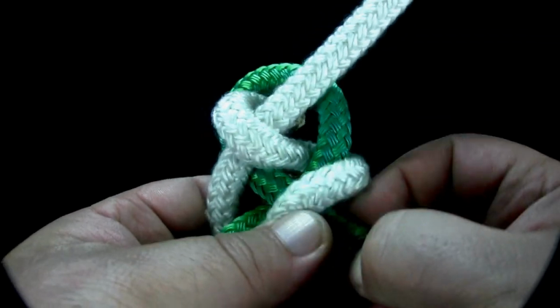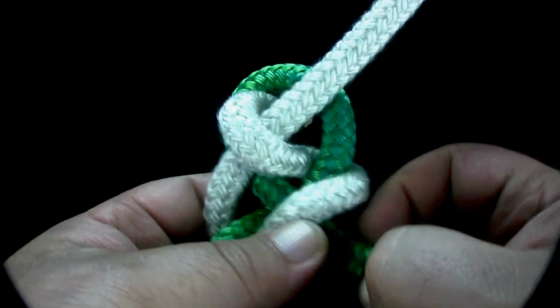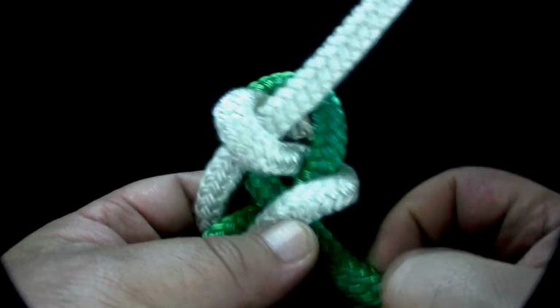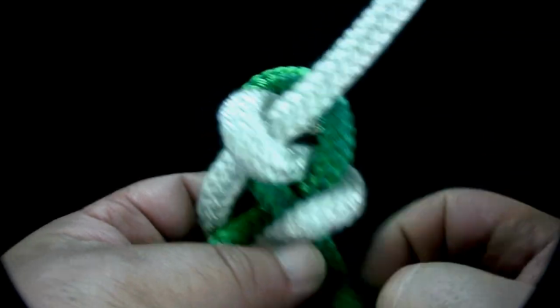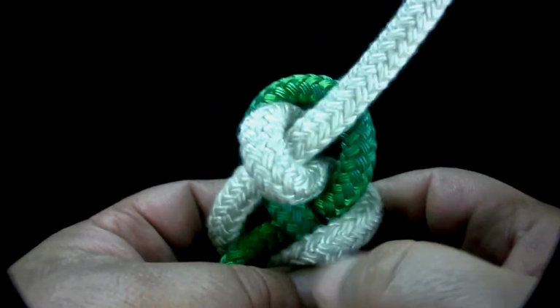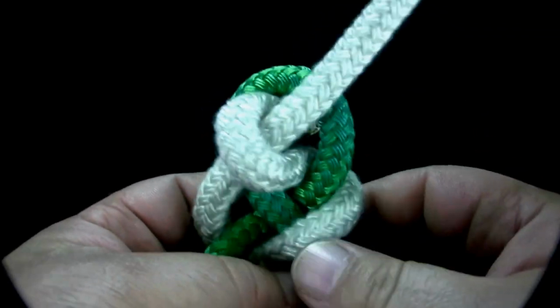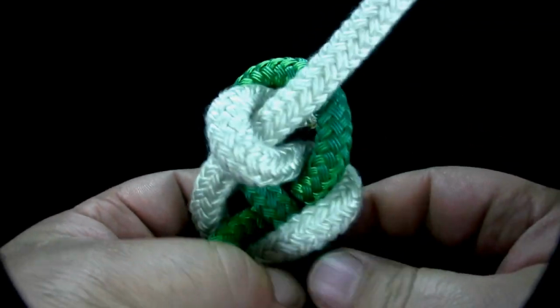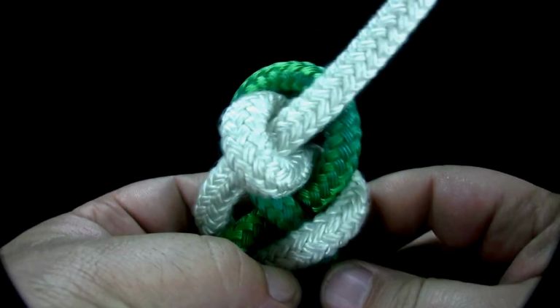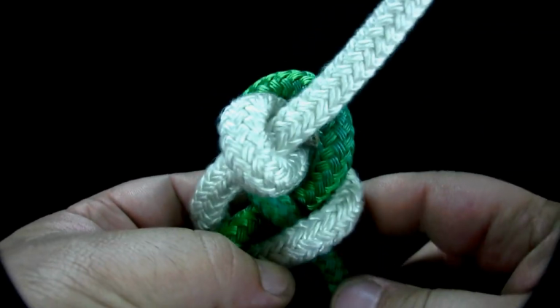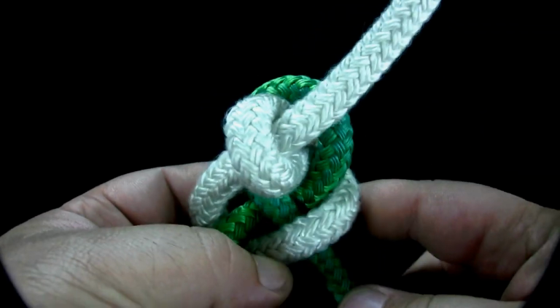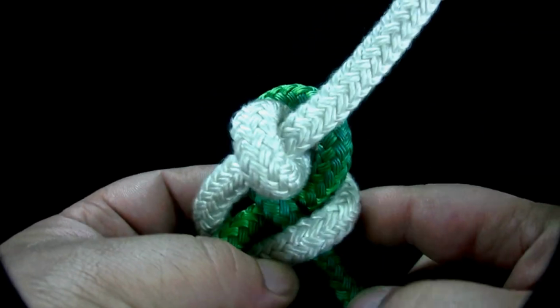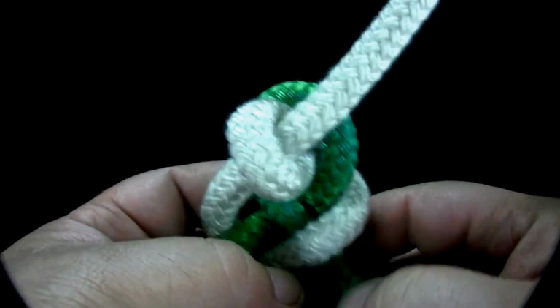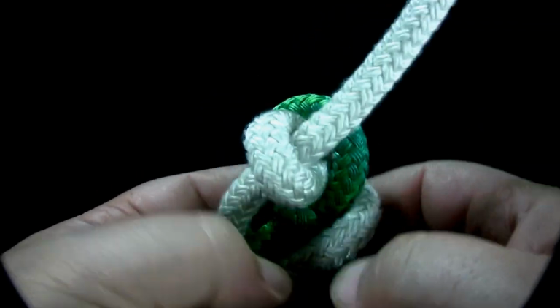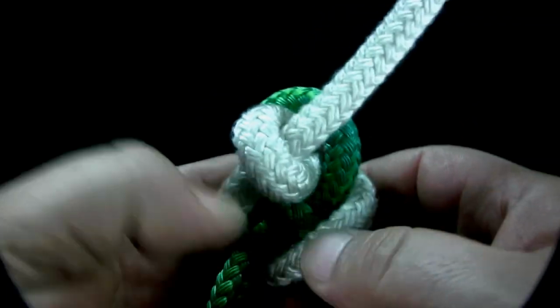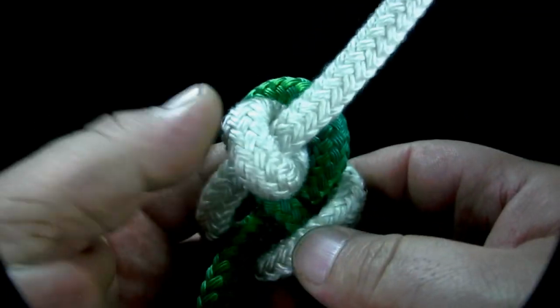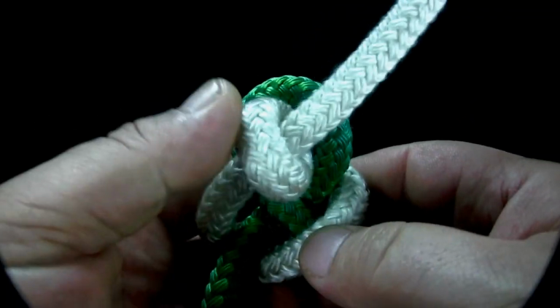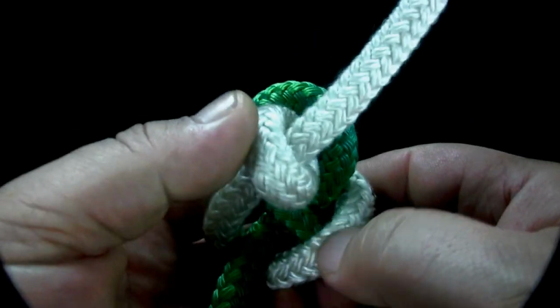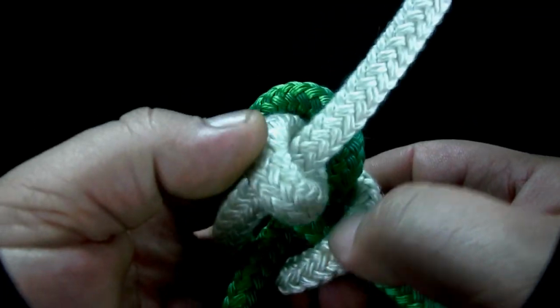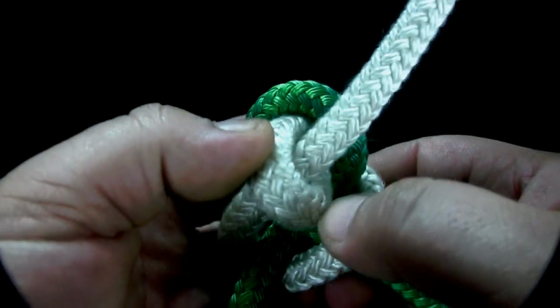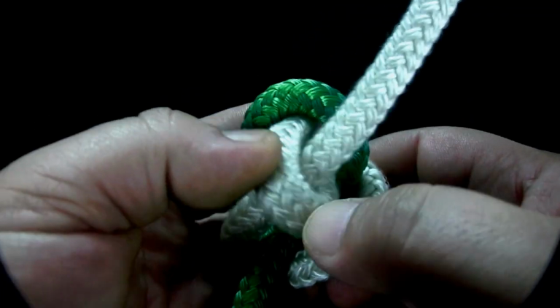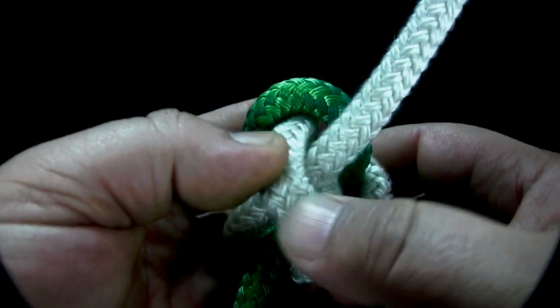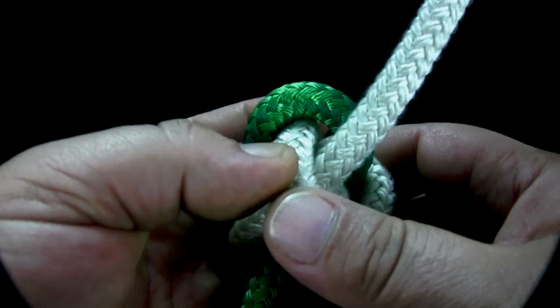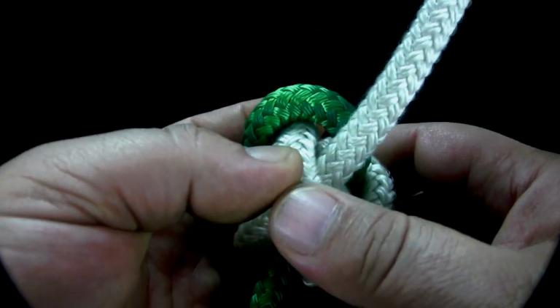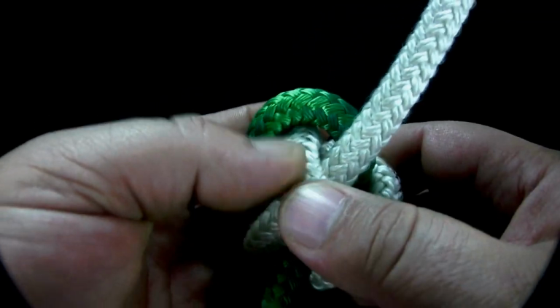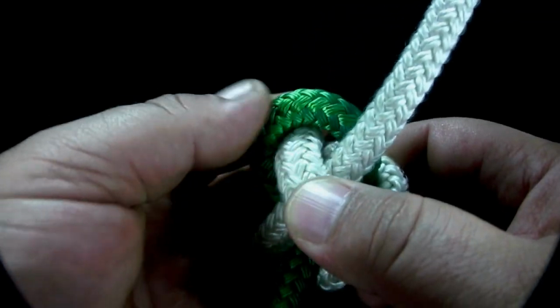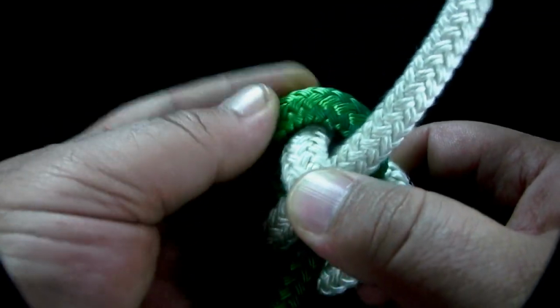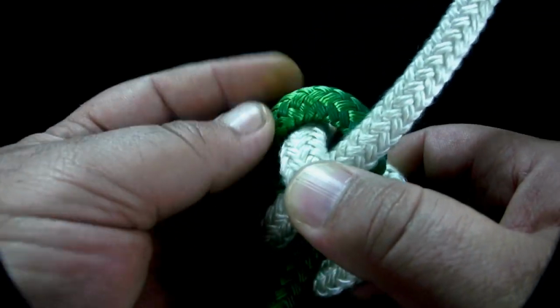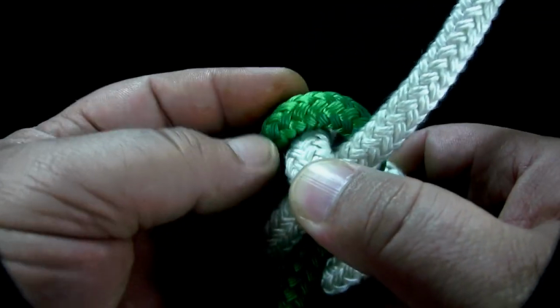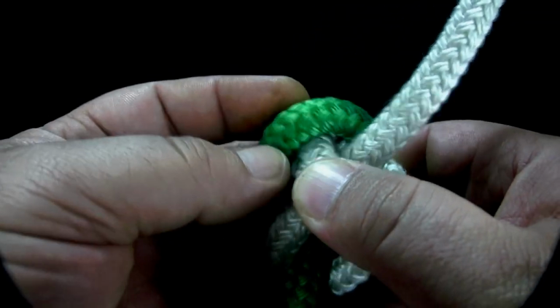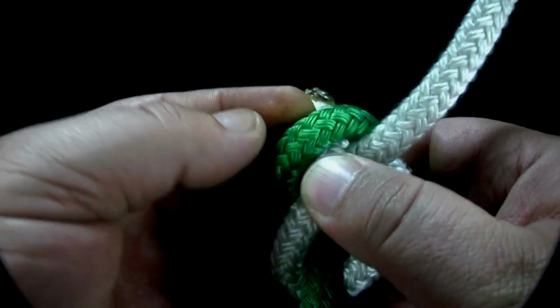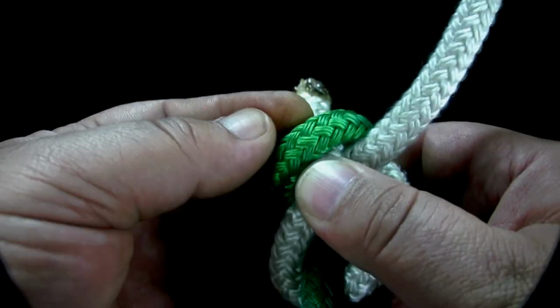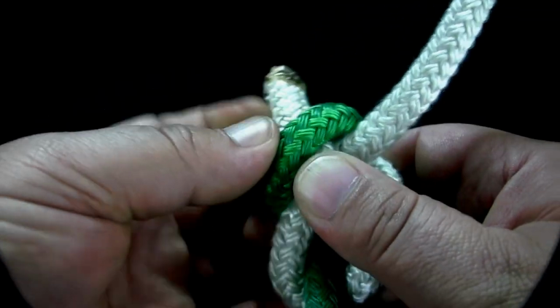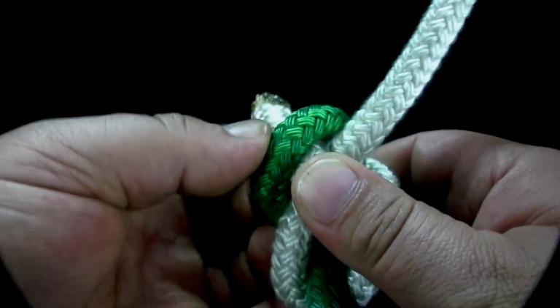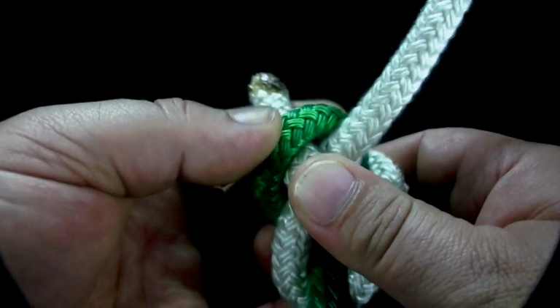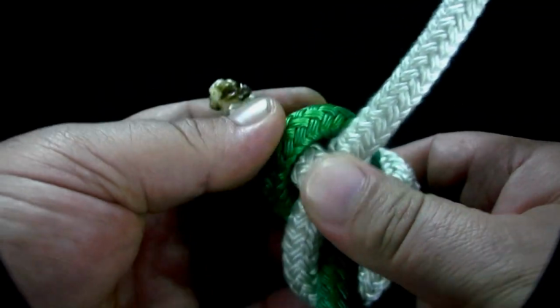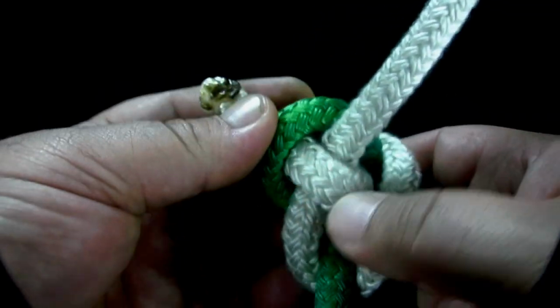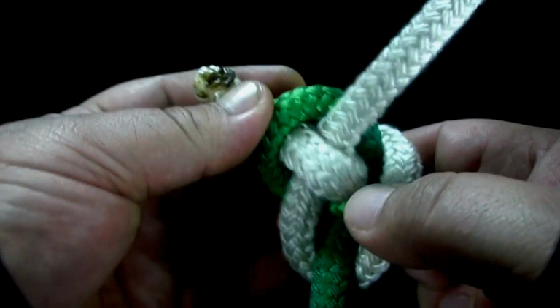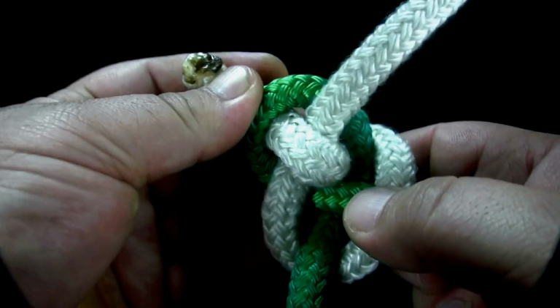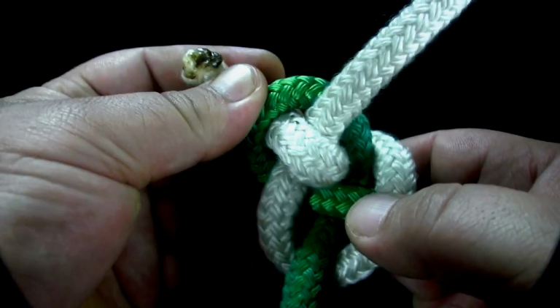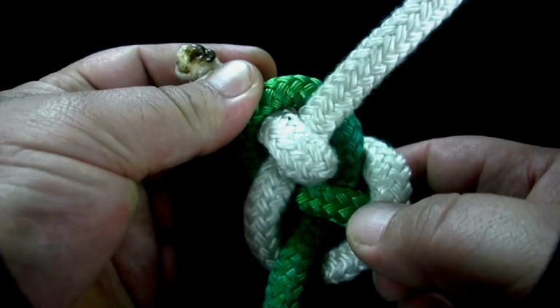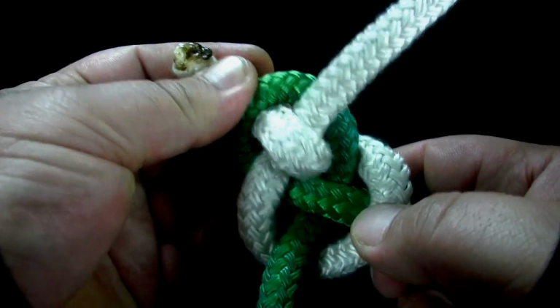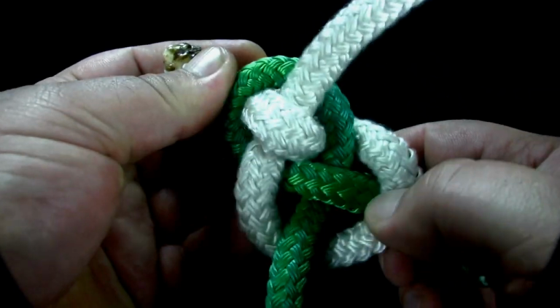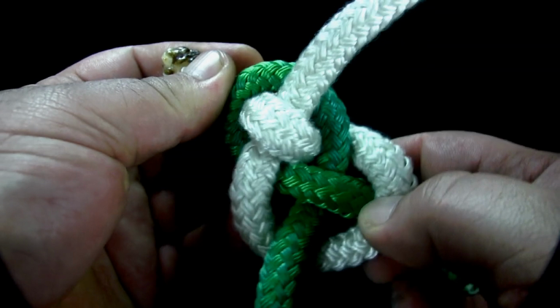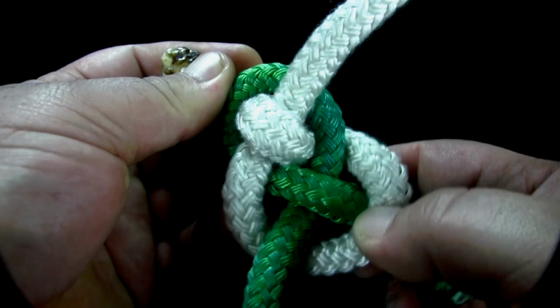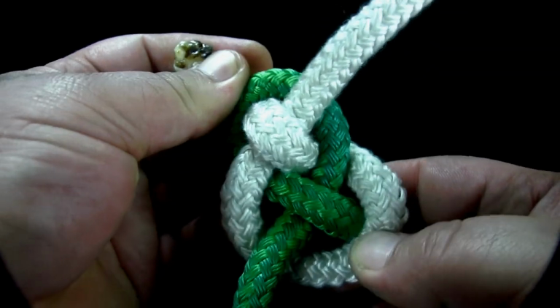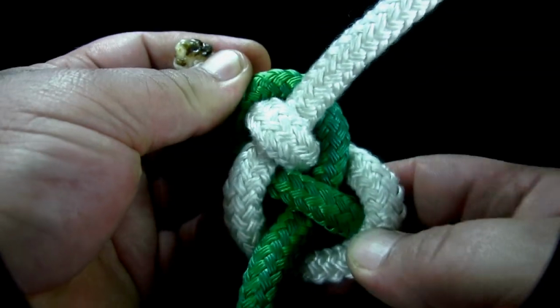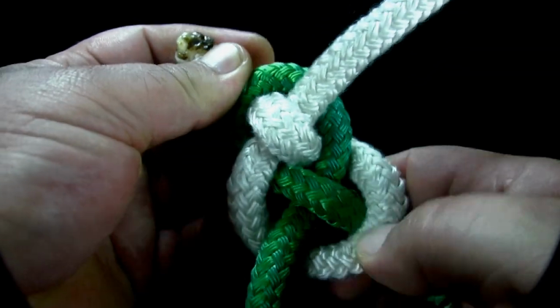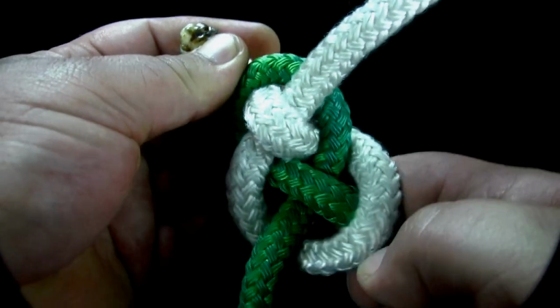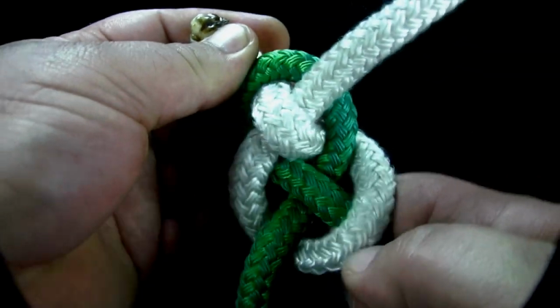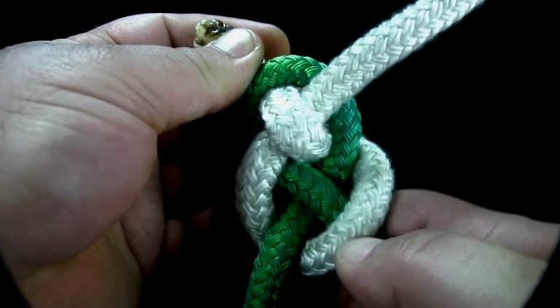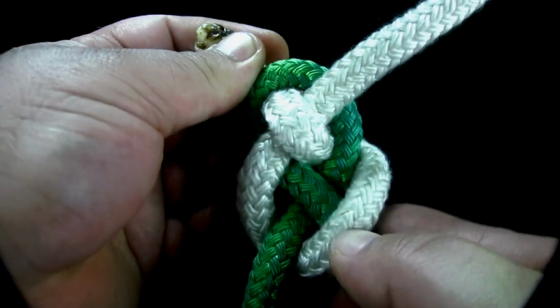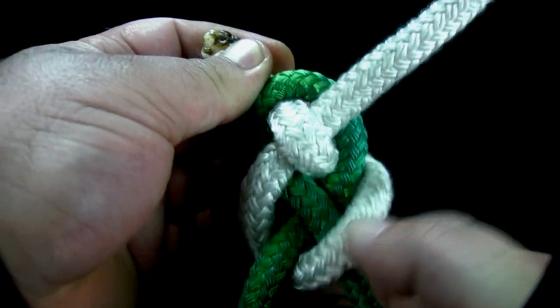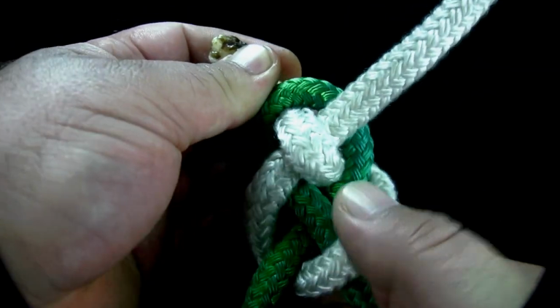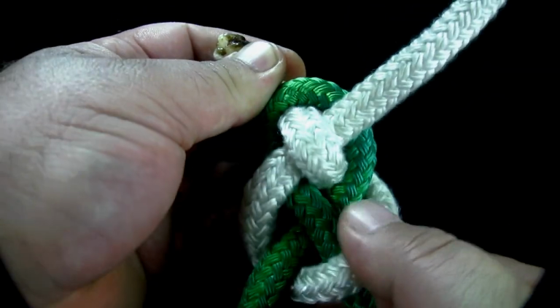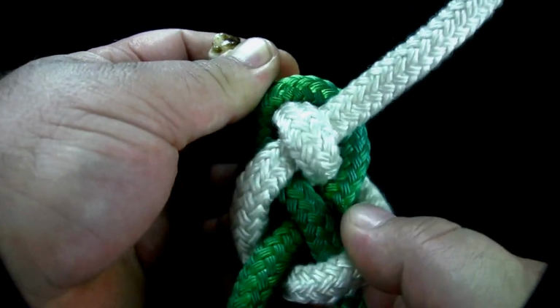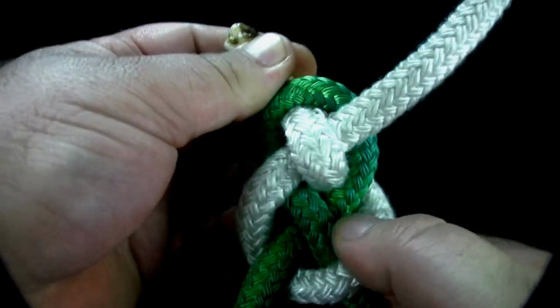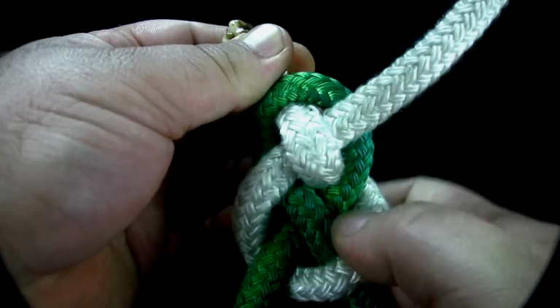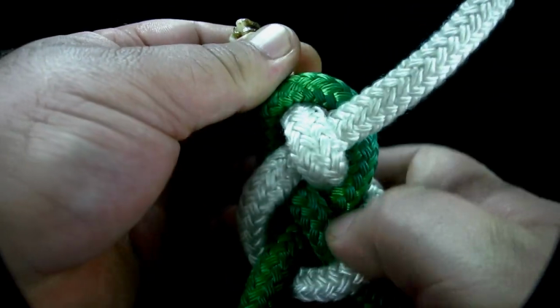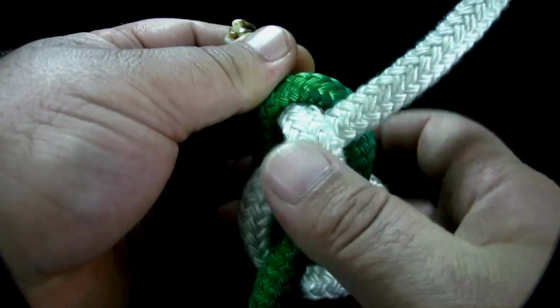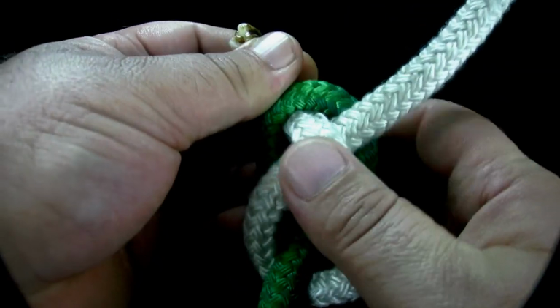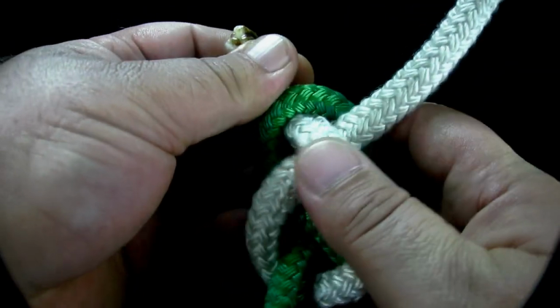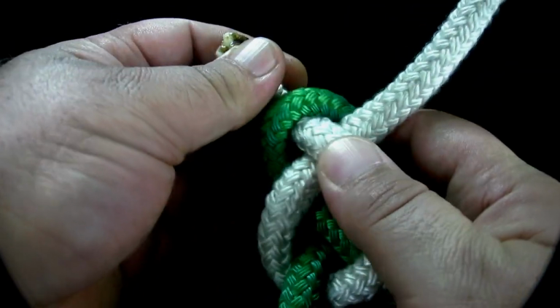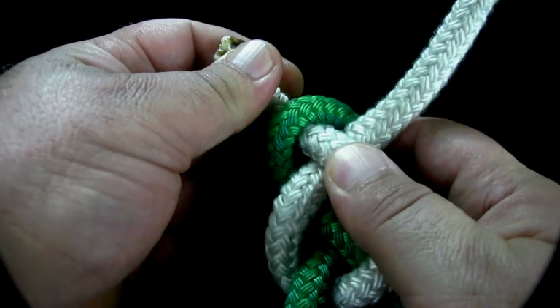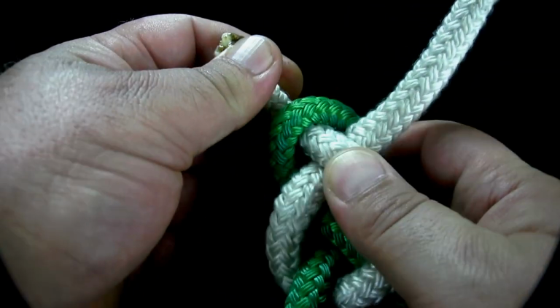Carefully work the knot, tightening it as necessary, while keeping the knot as flat as possible.